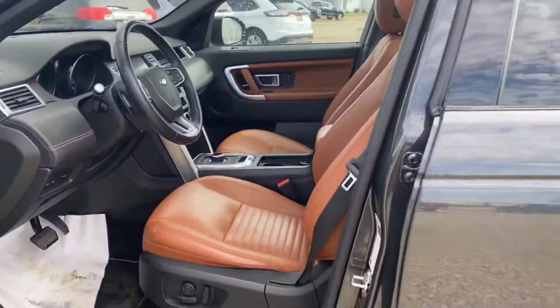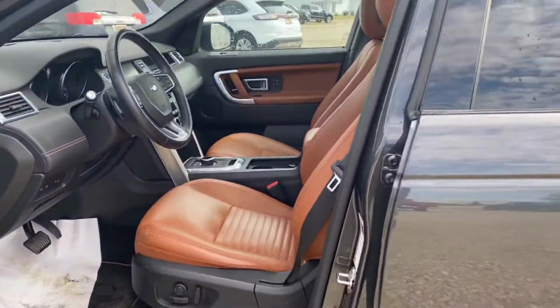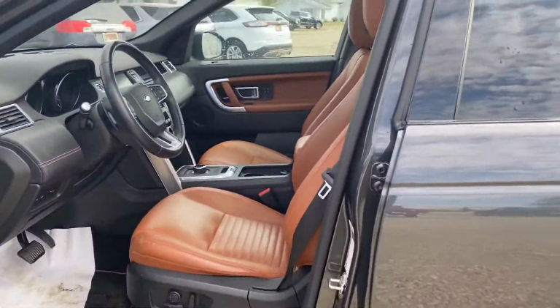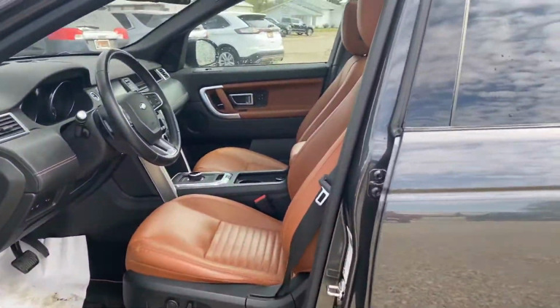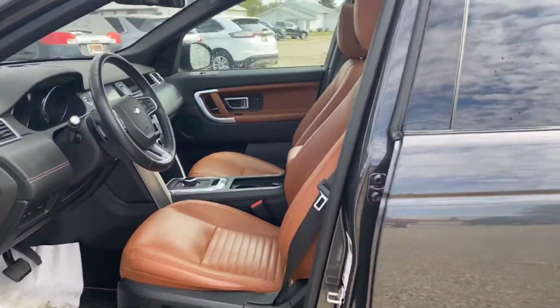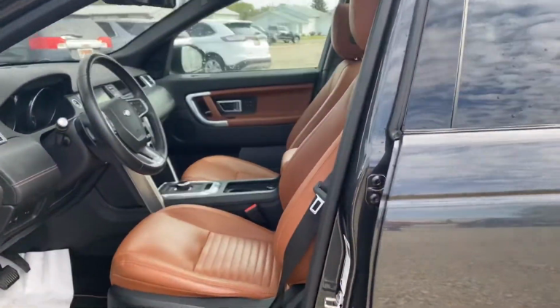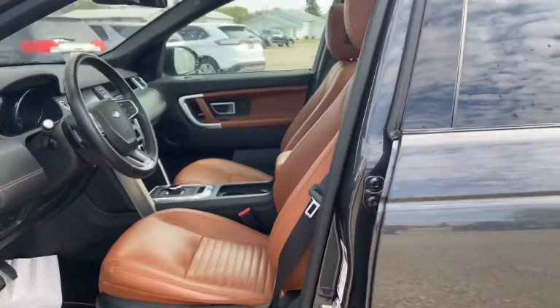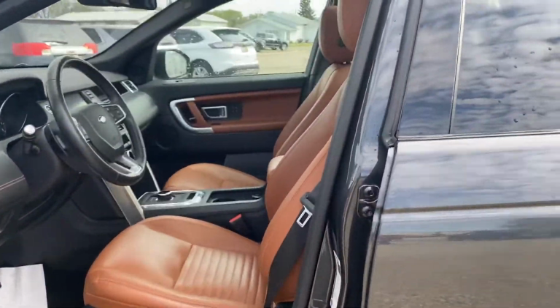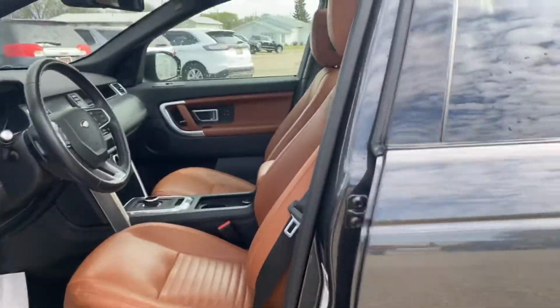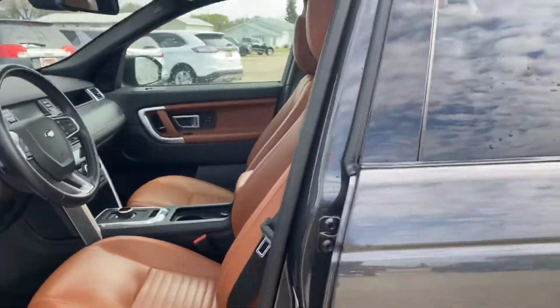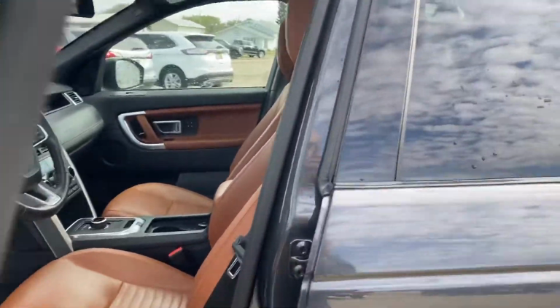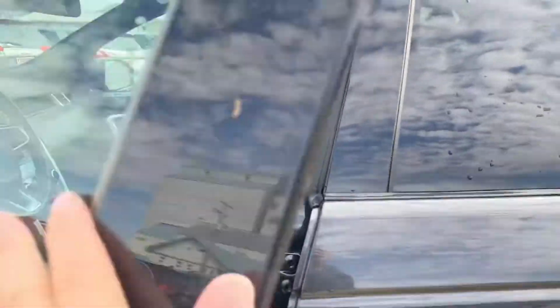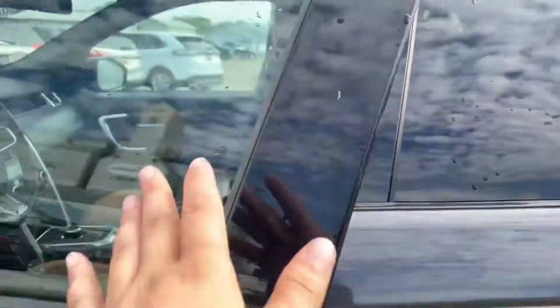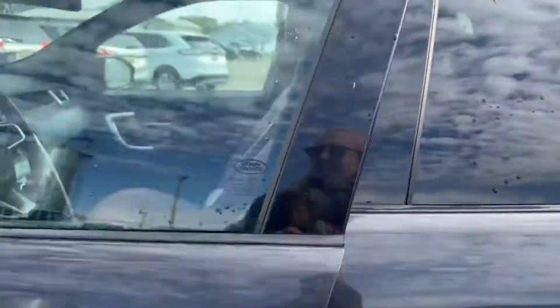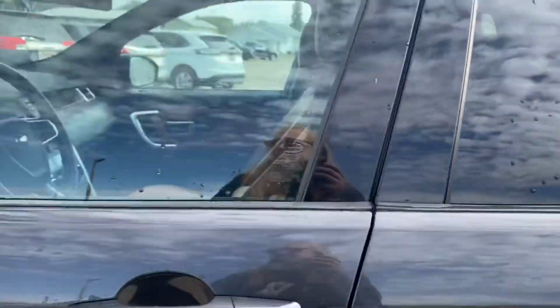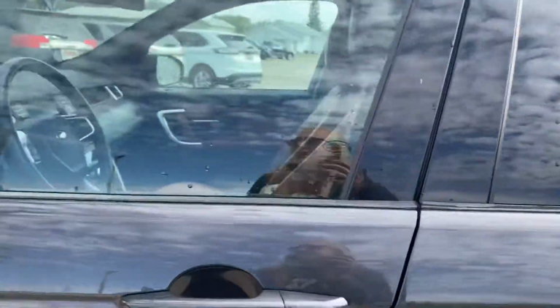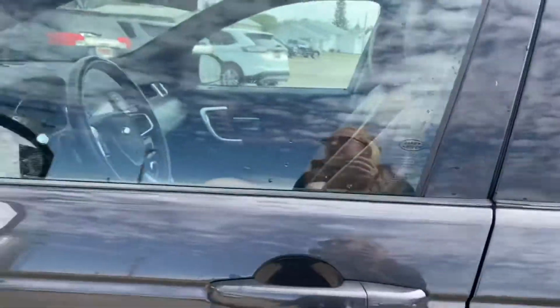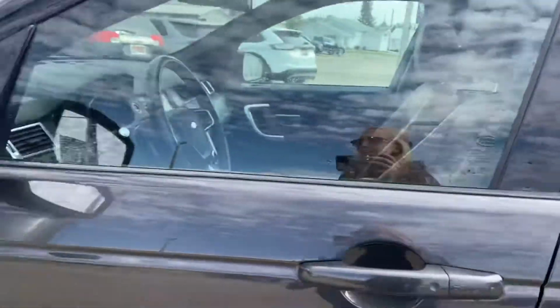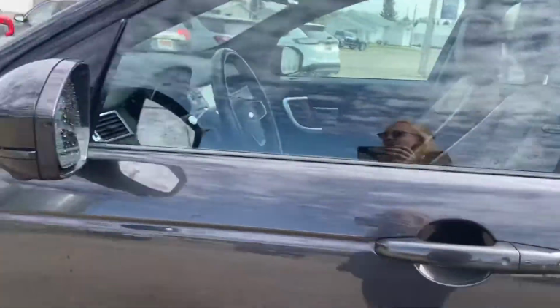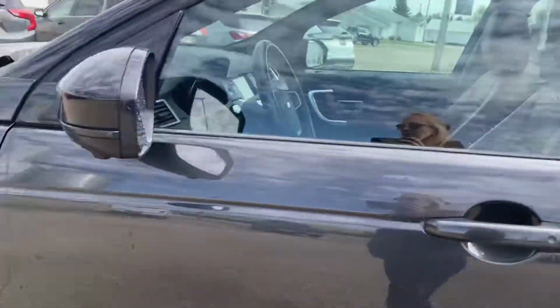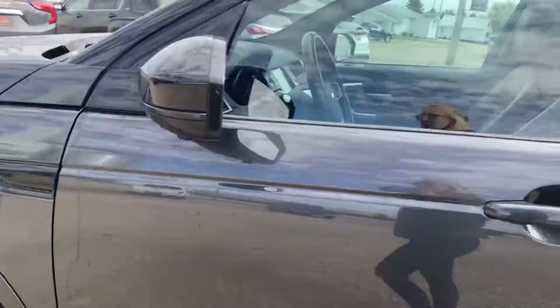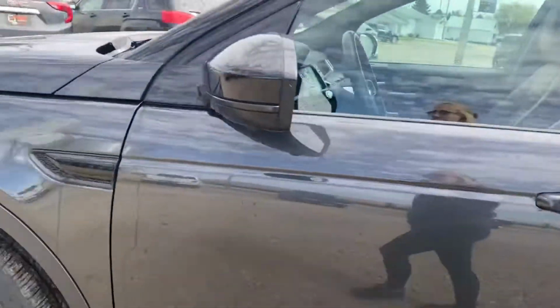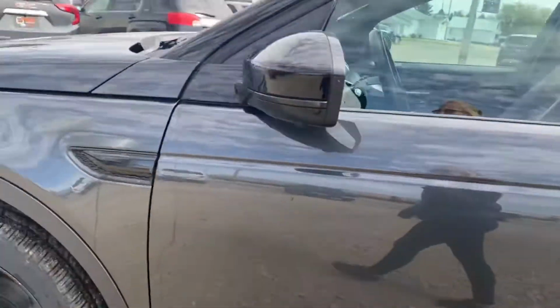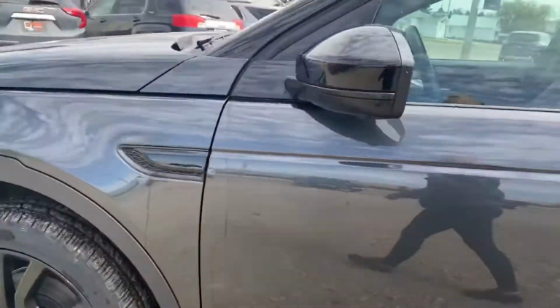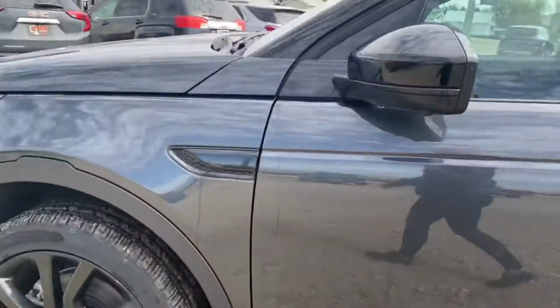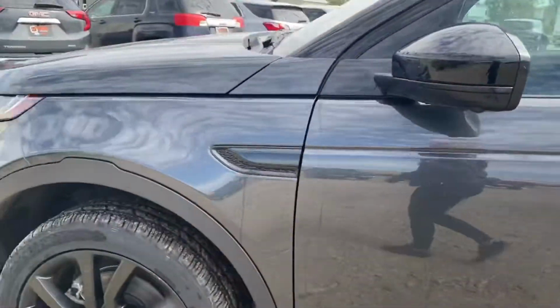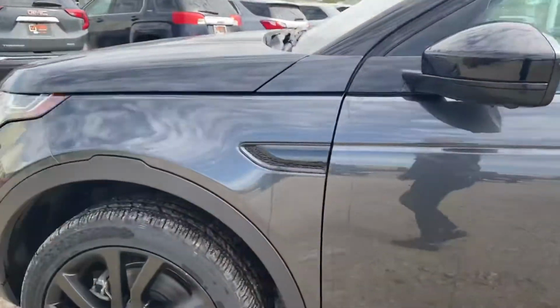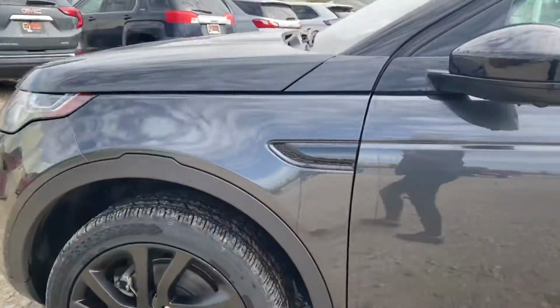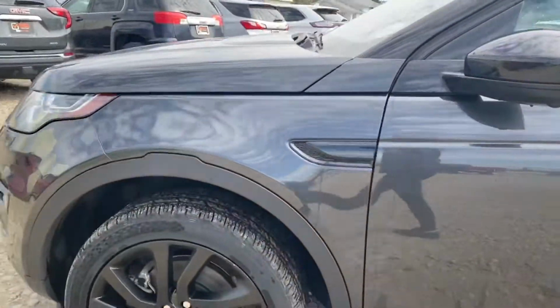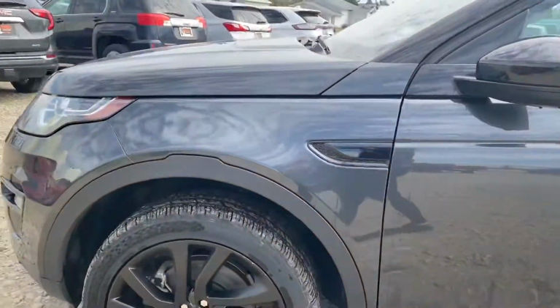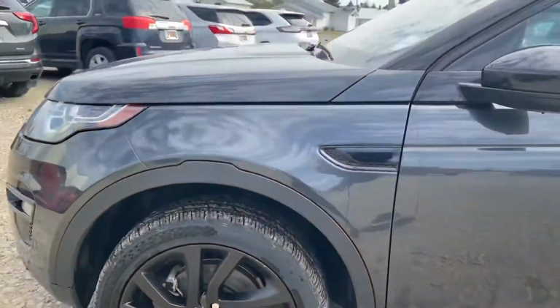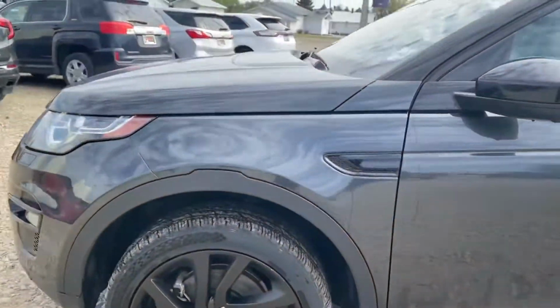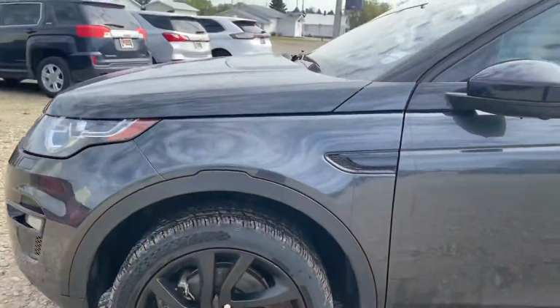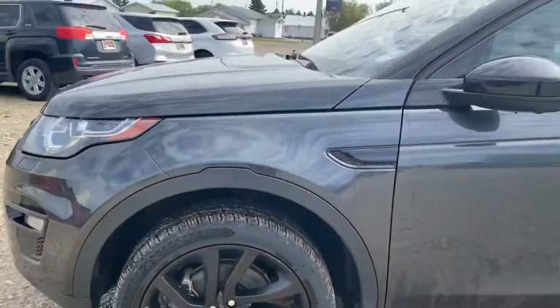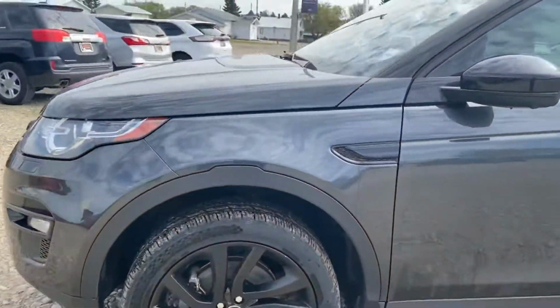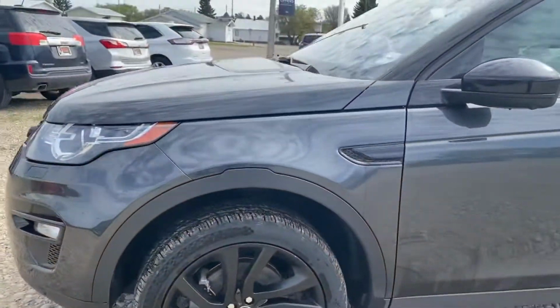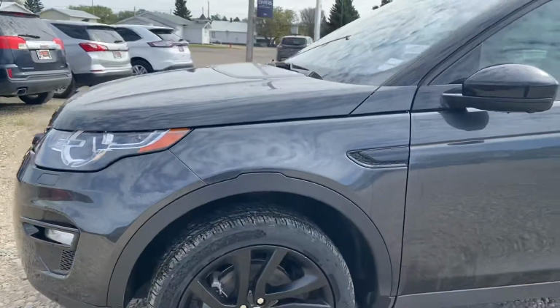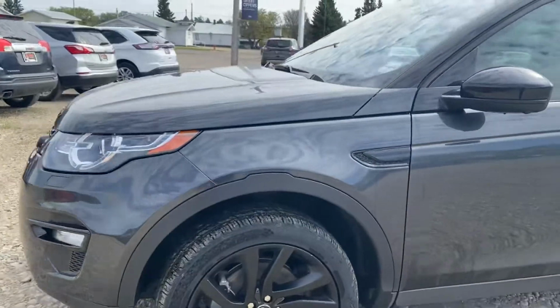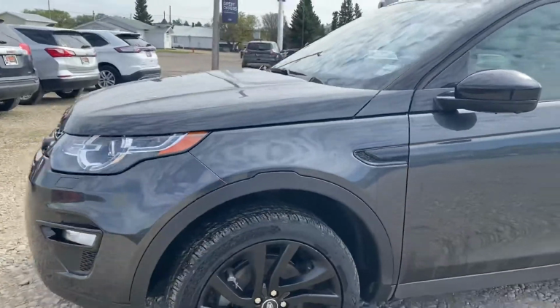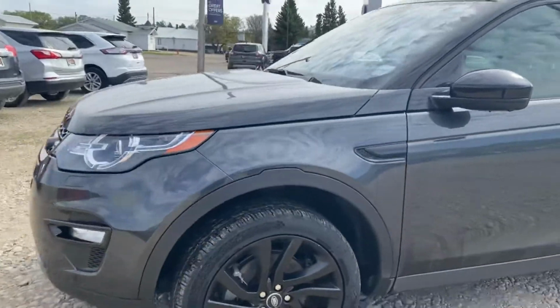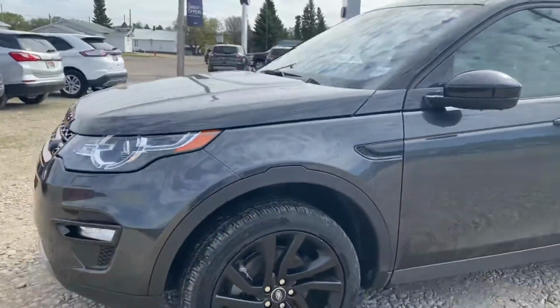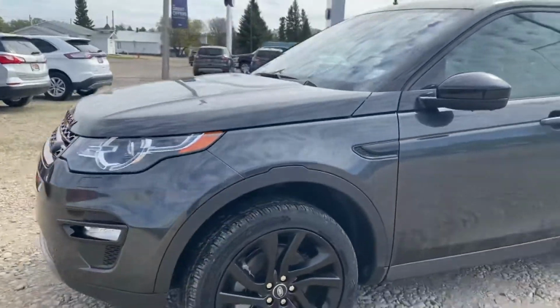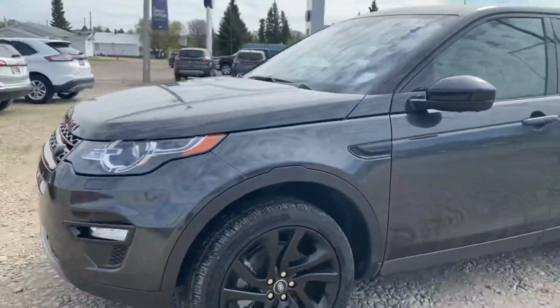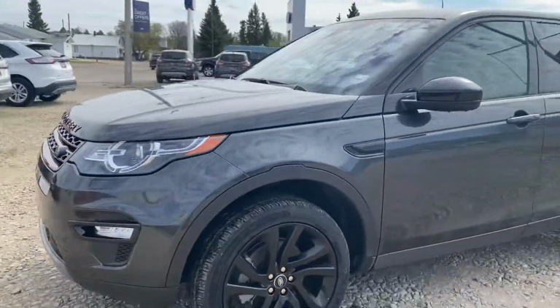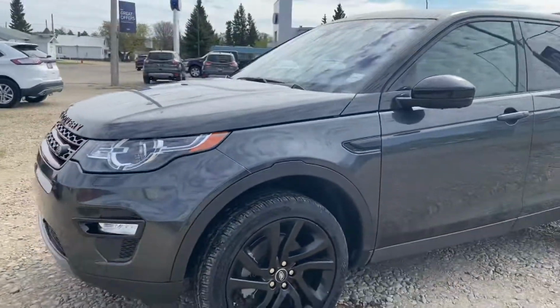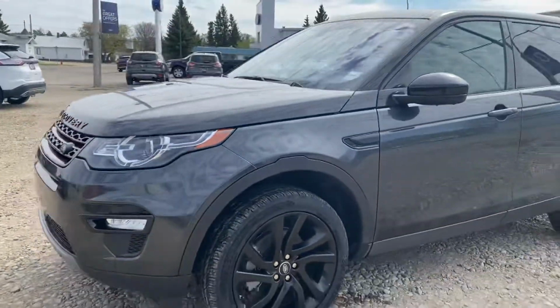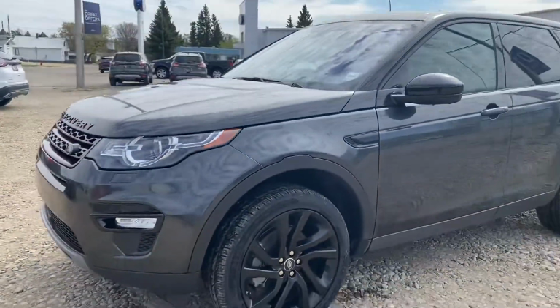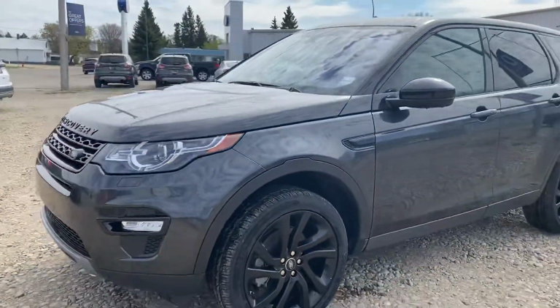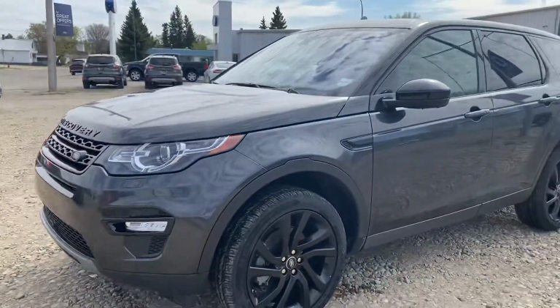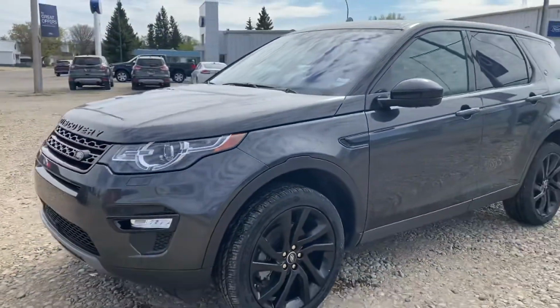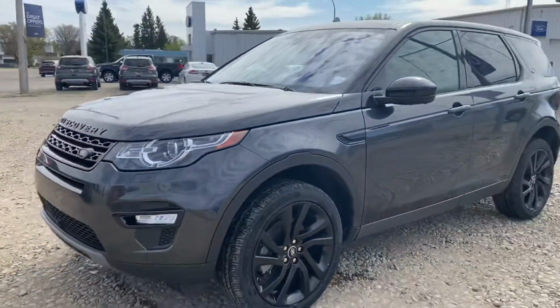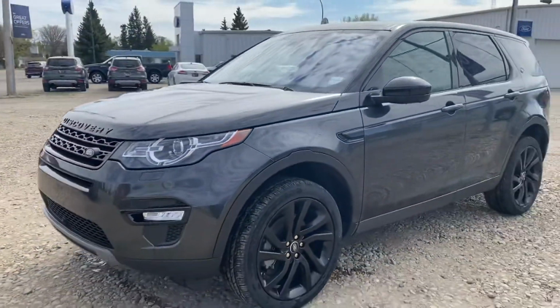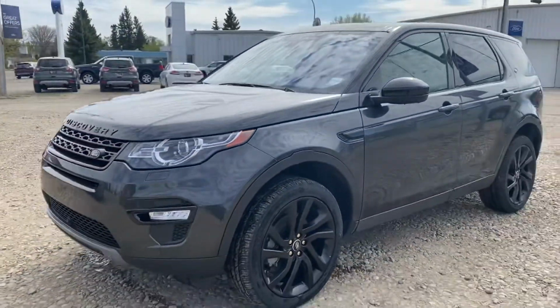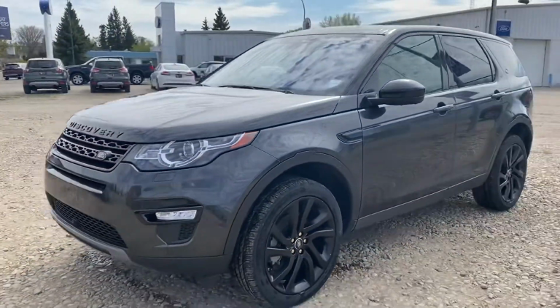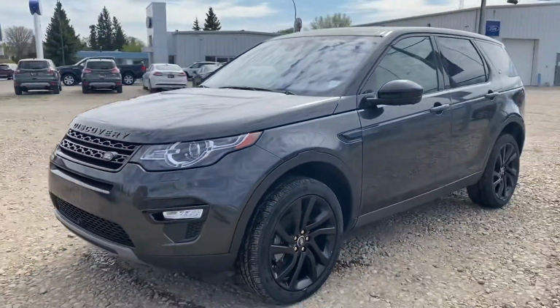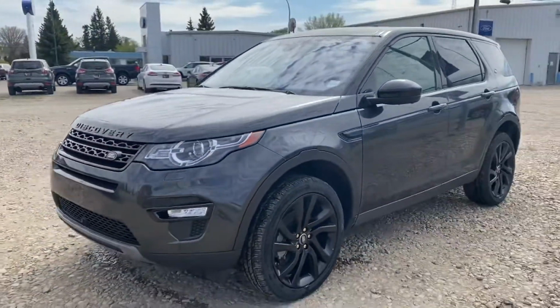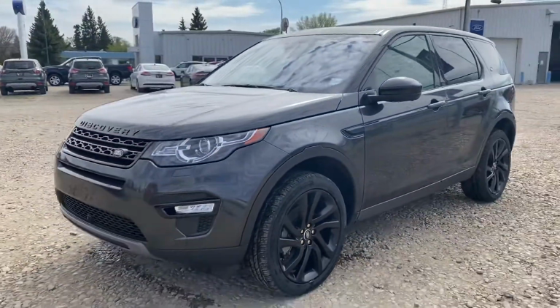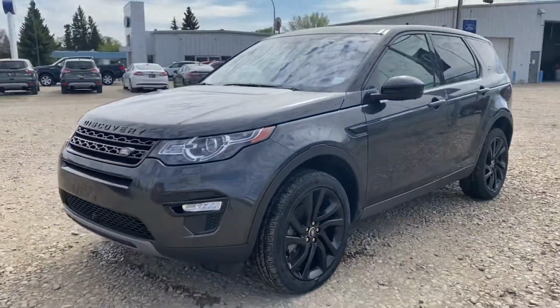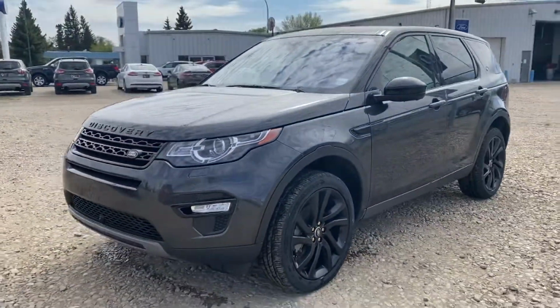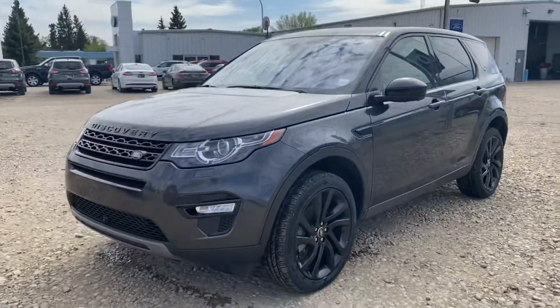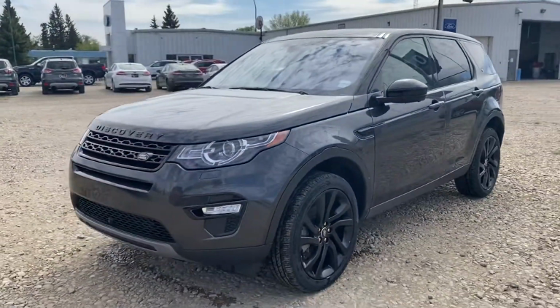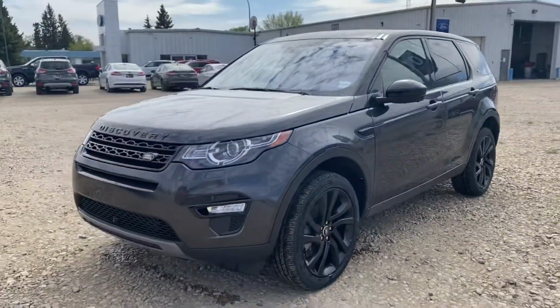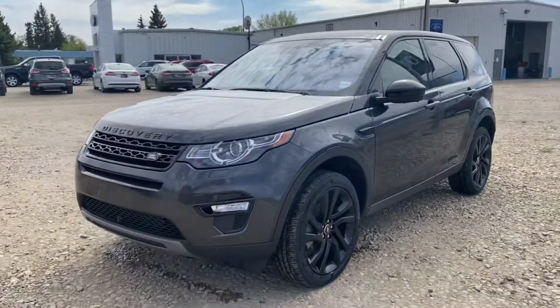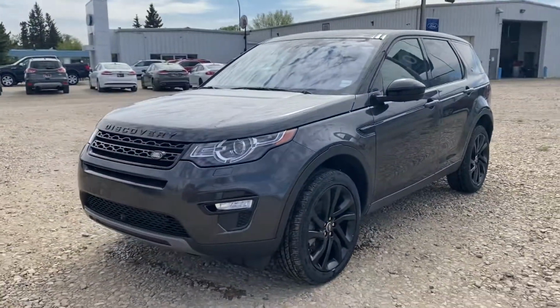Again, it's the 2017 Land Rover Discovery Sport. Have a look at the video, let me know what you think, and we'll go from there. Thanks so much, we'll talk soon.